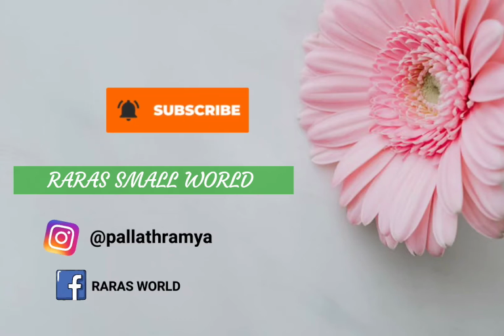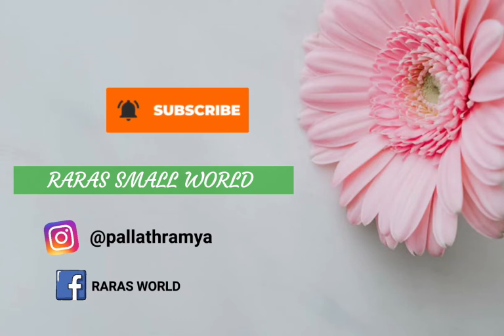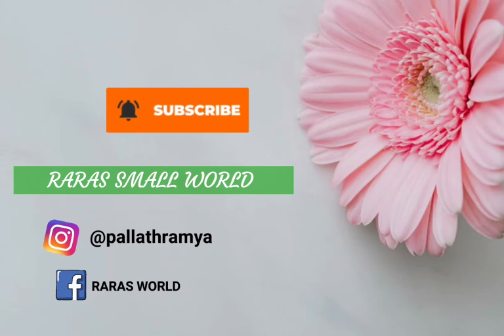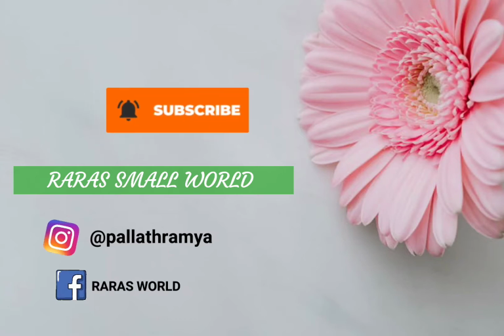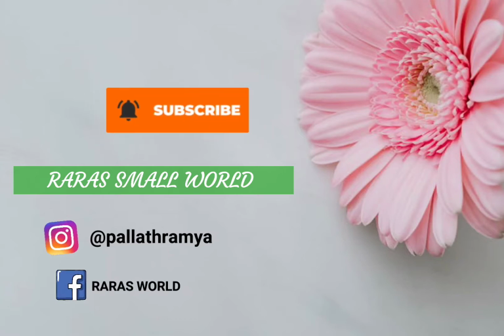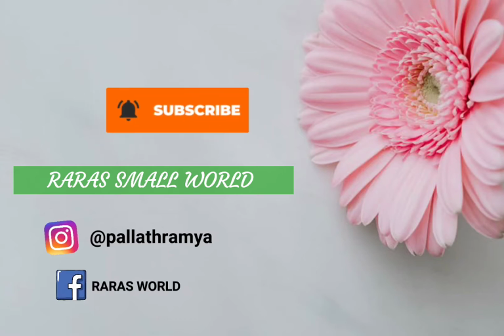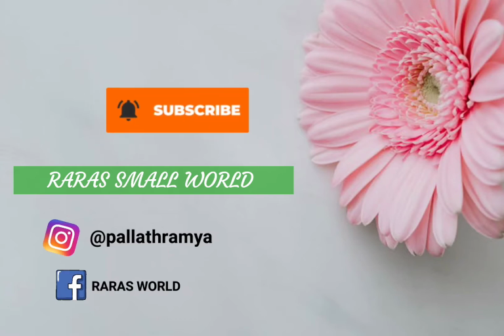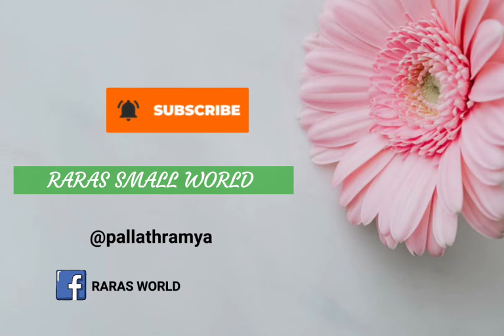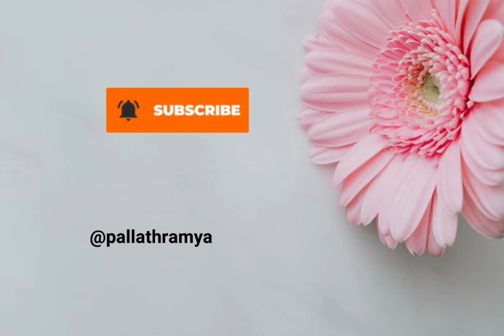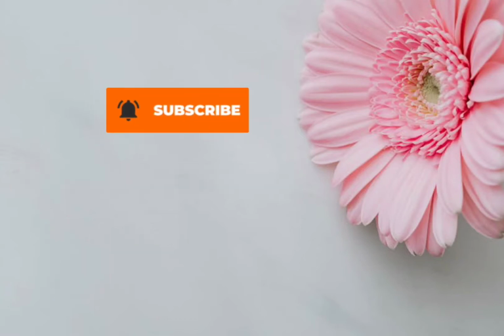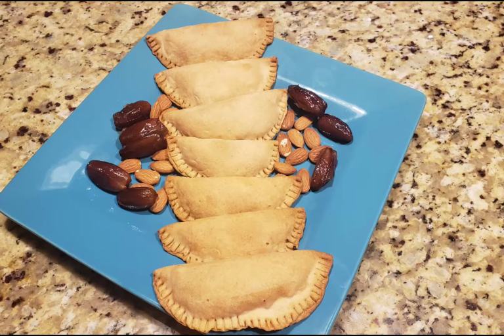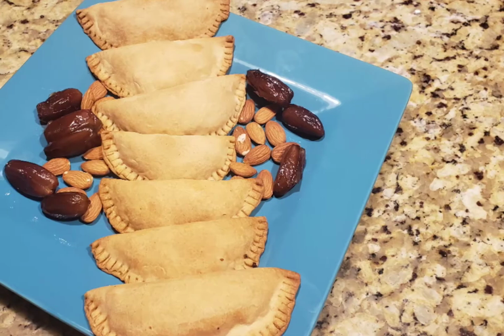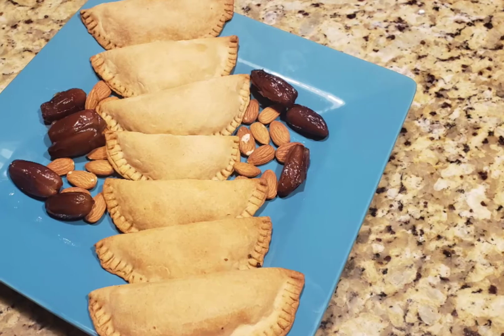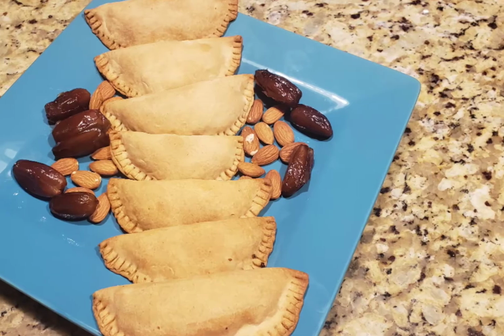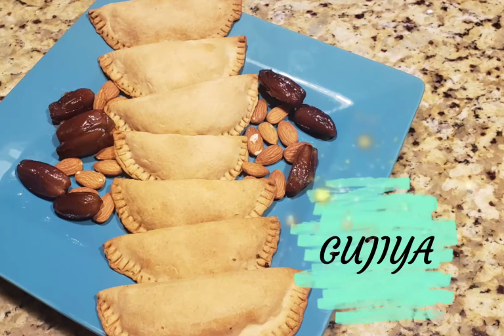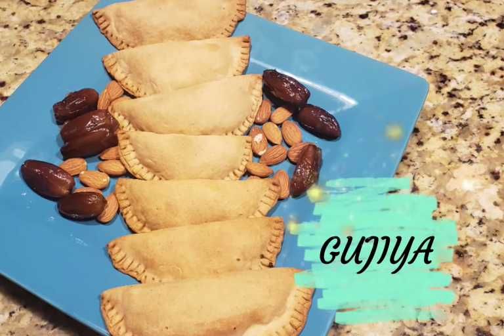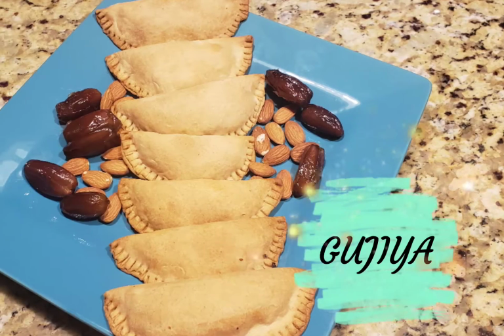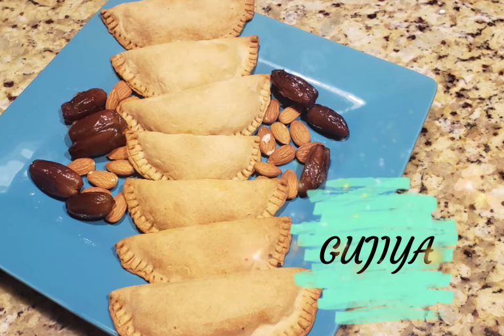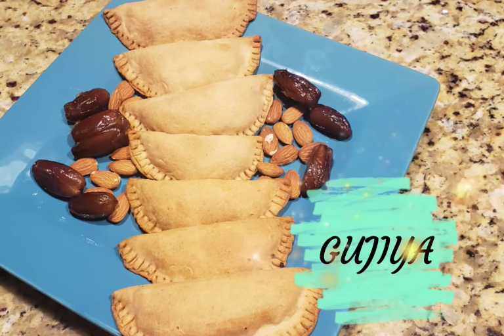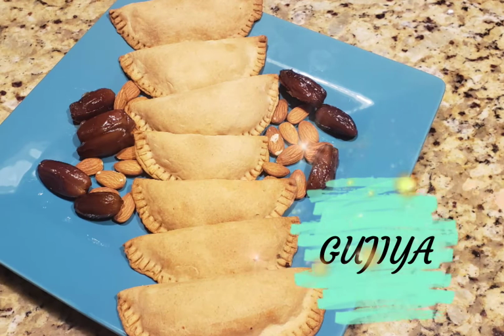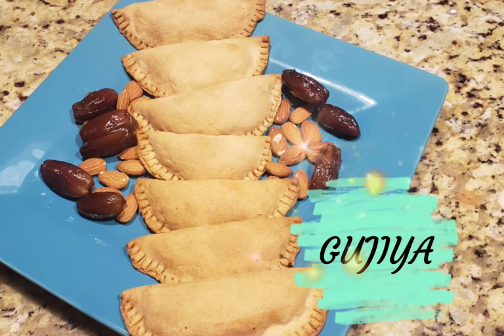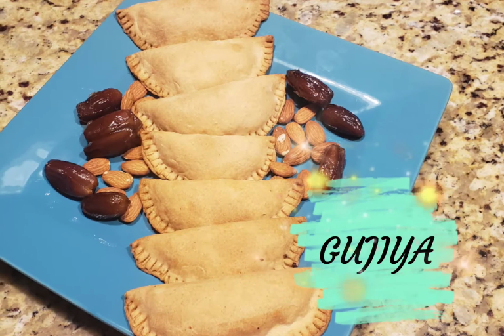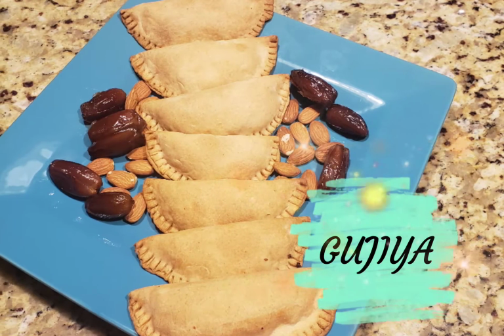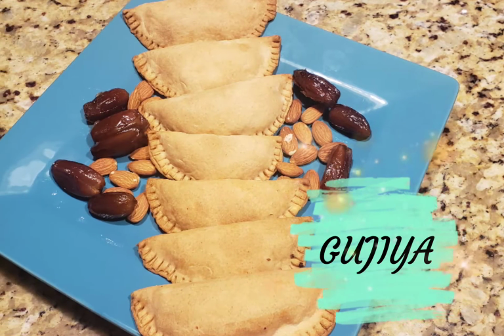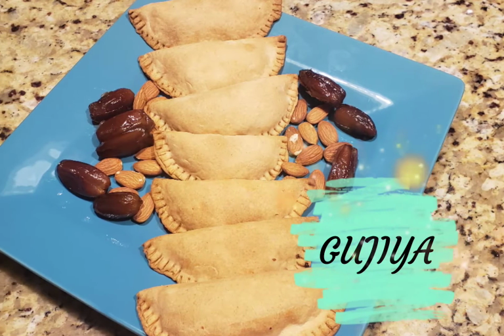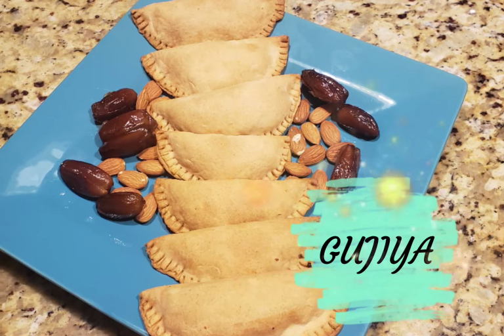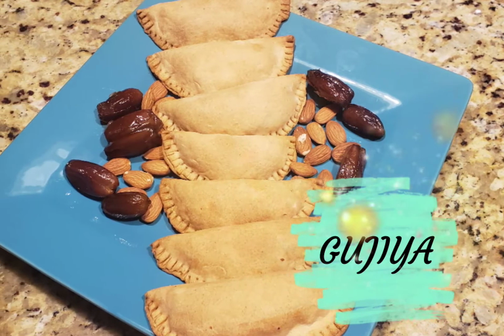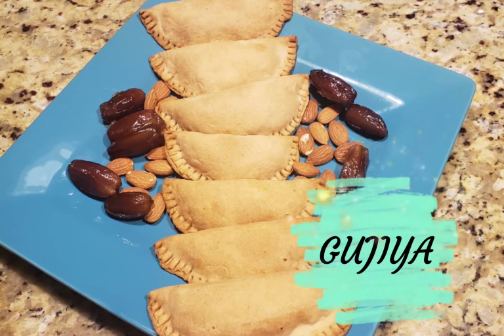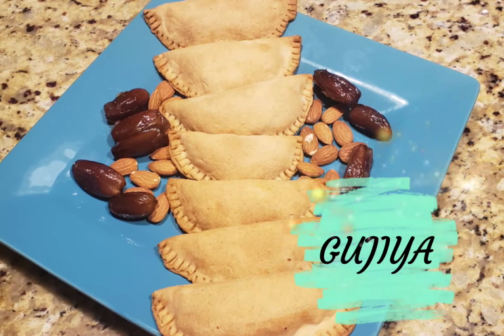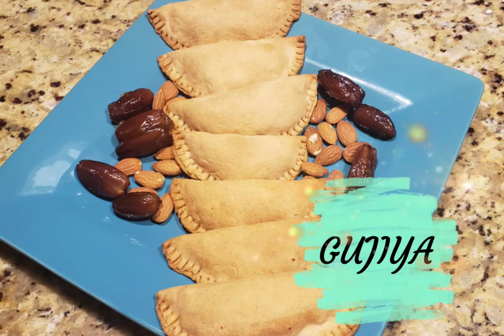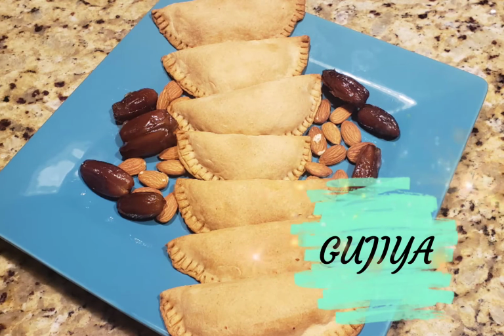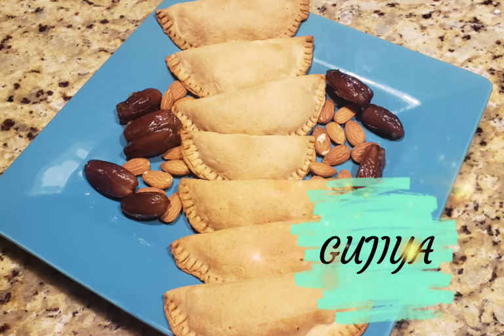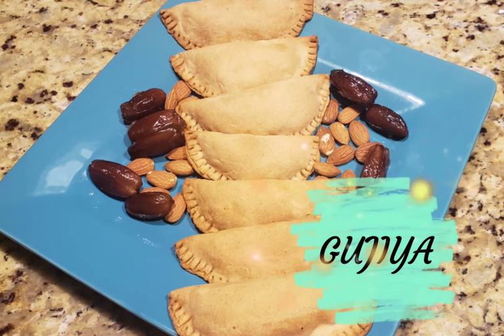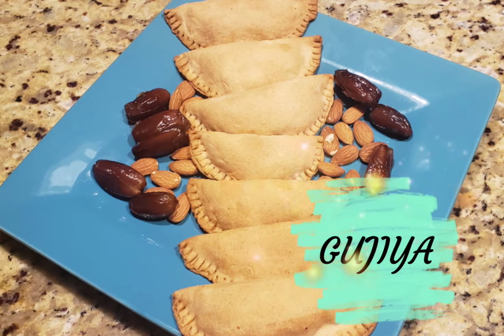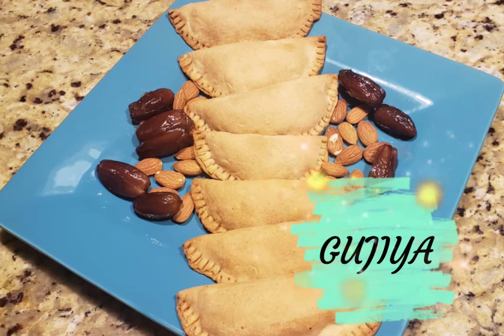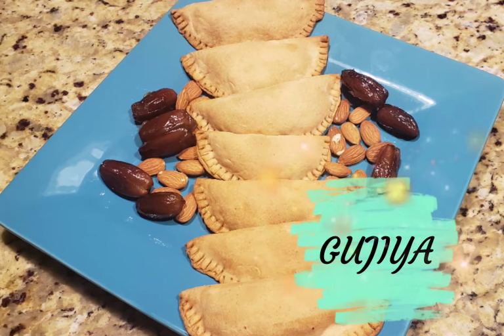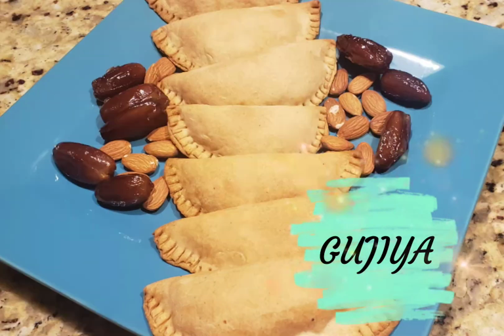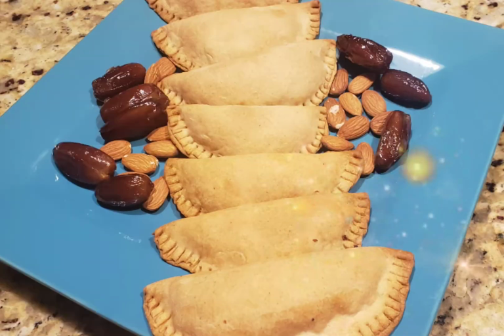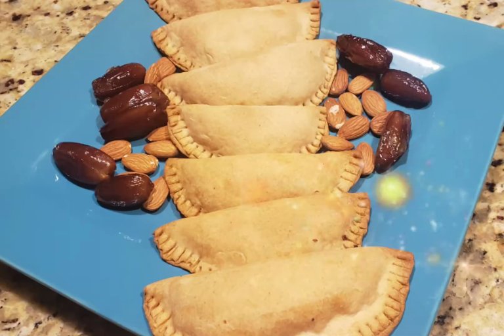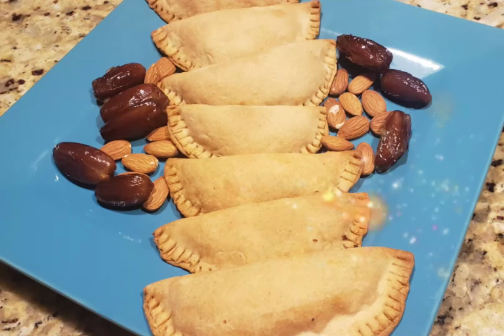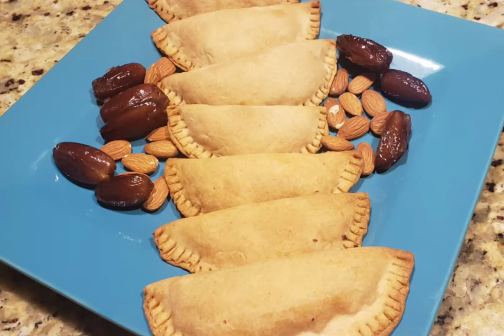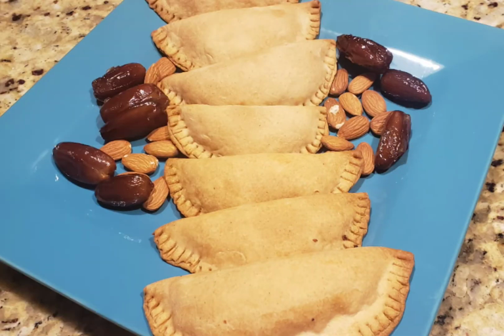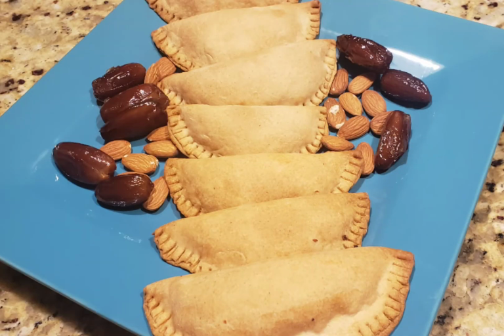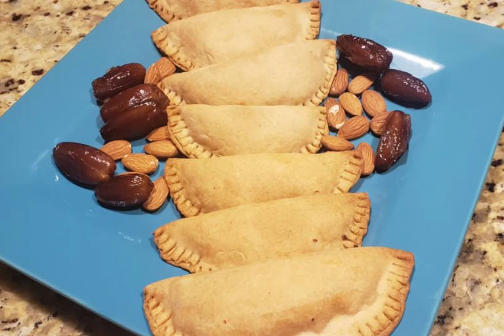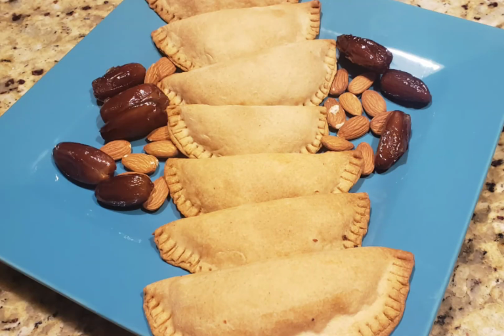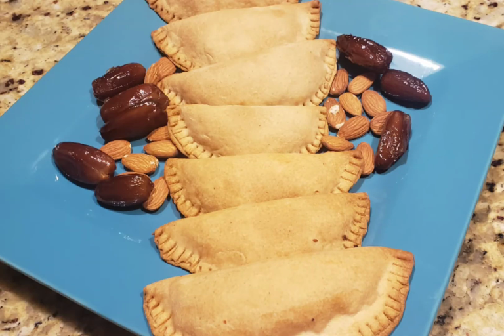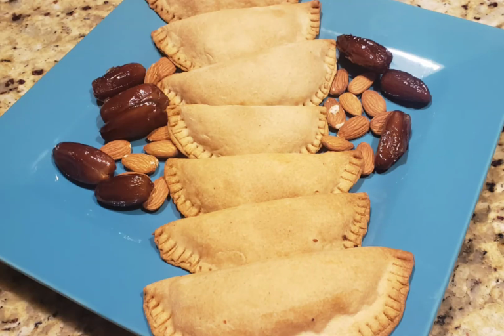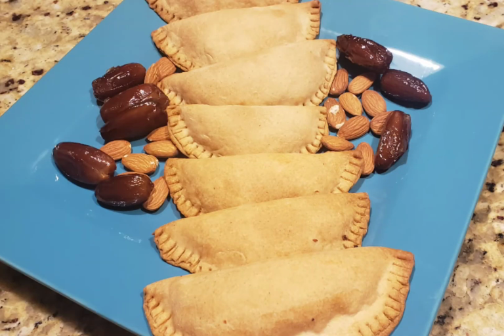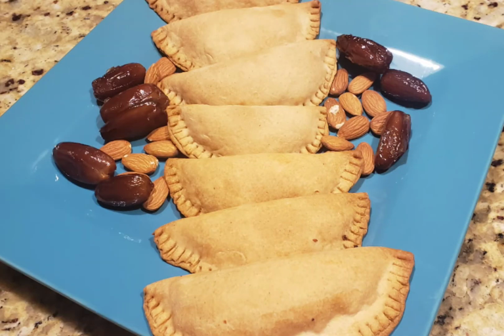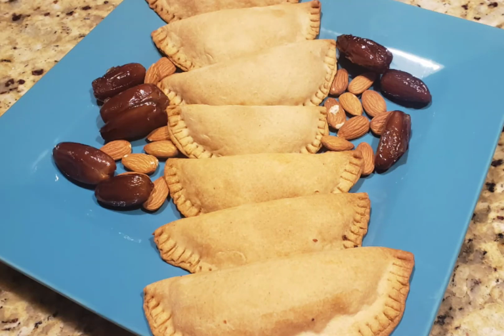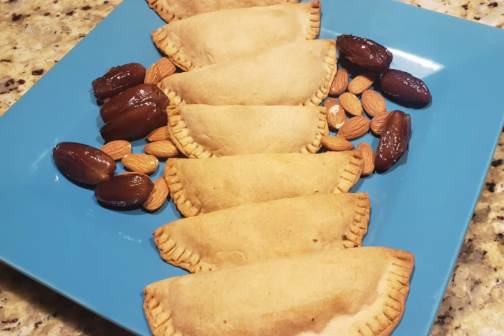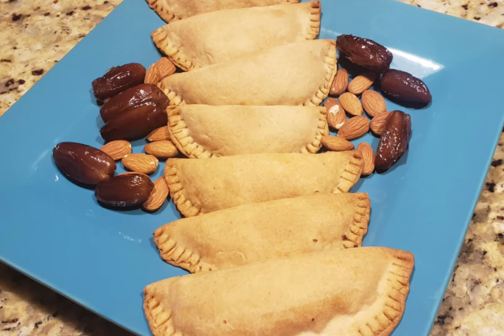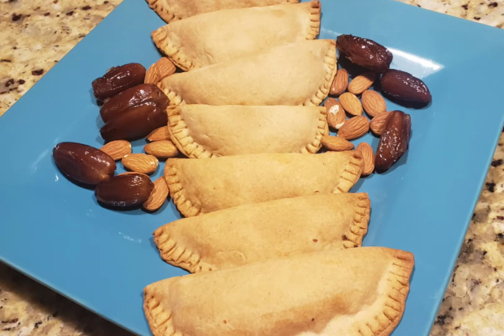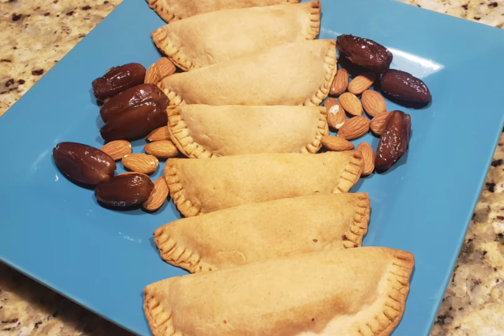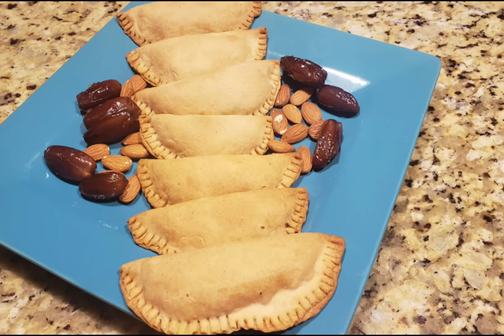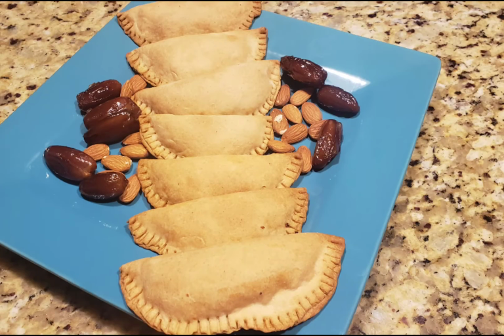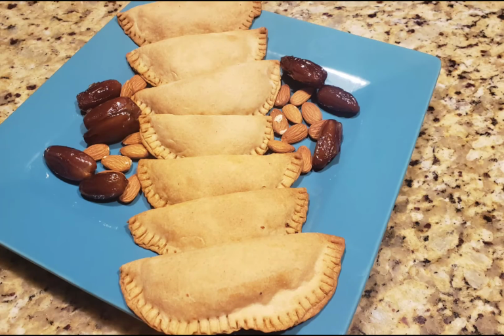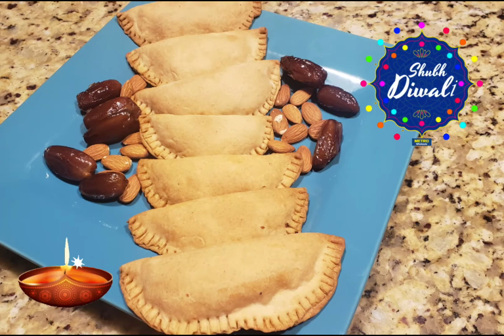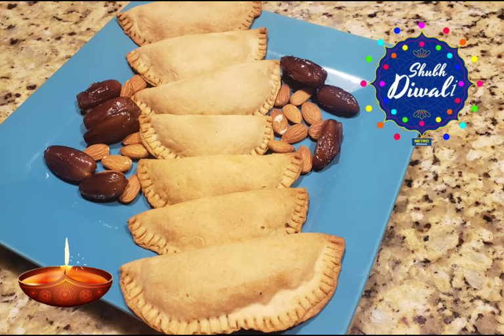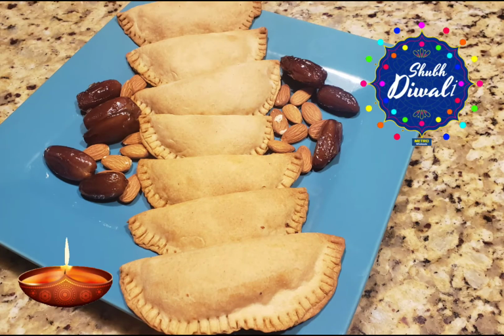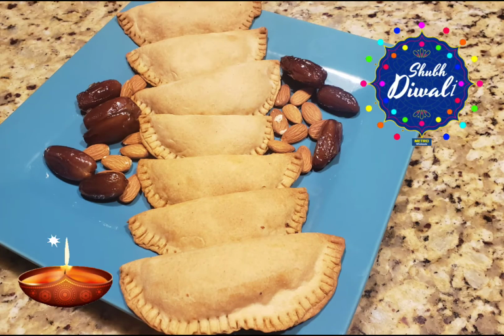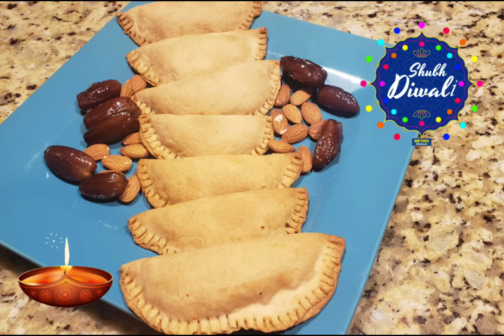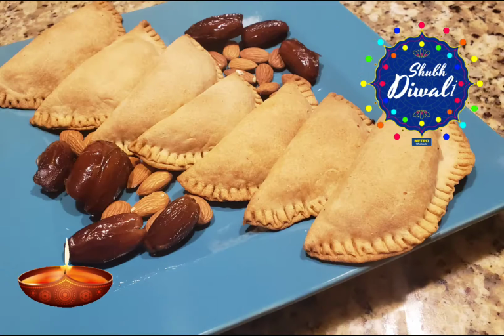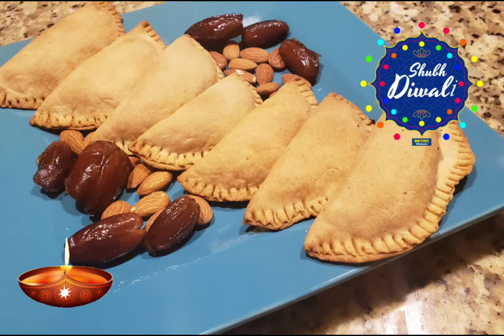Hey friends, welcome to Rara Small World. In this festival season, I am going to make an Indian sweet, which is Gujia.